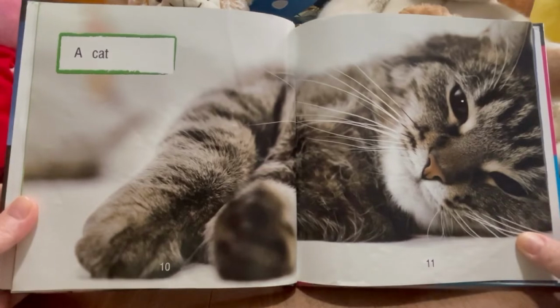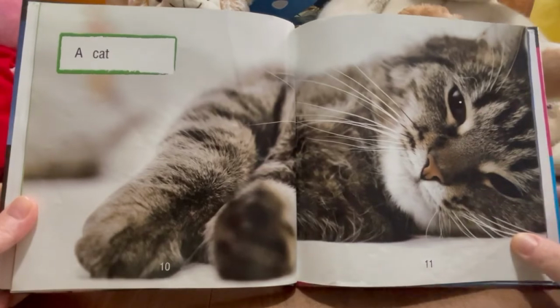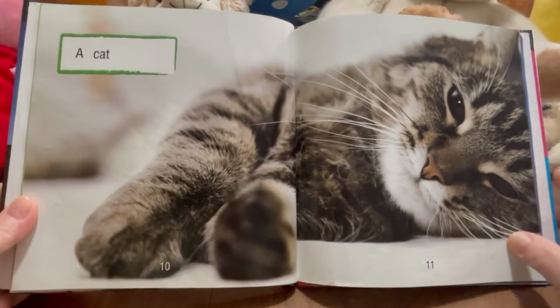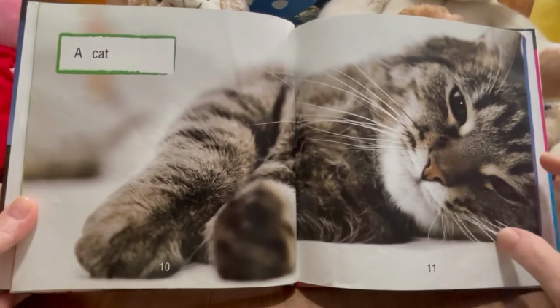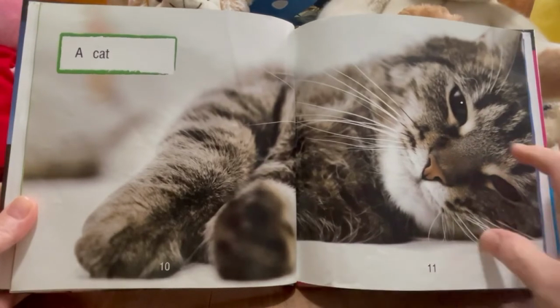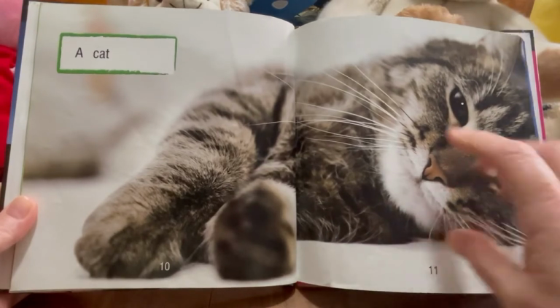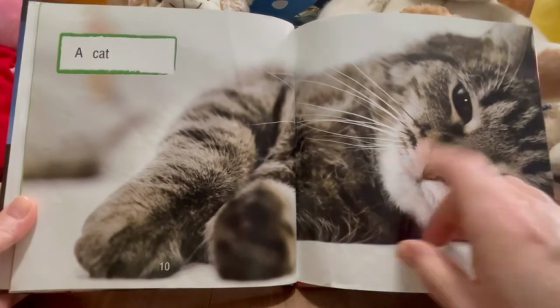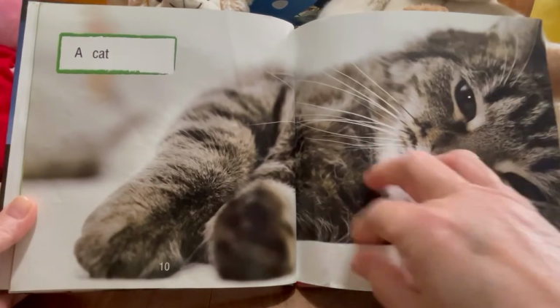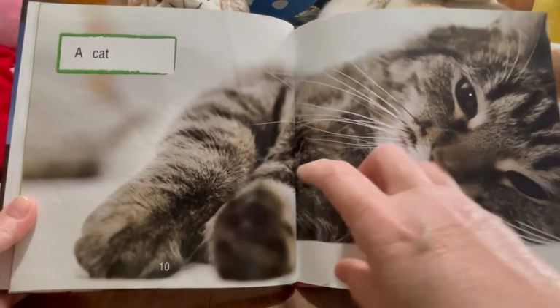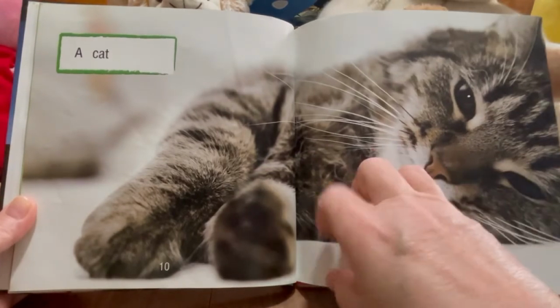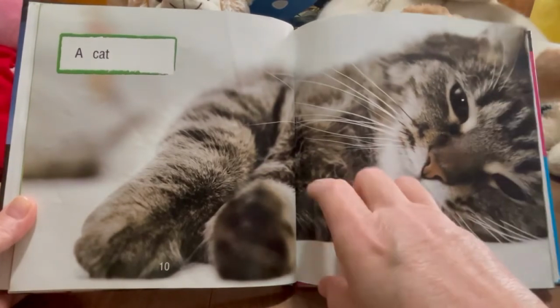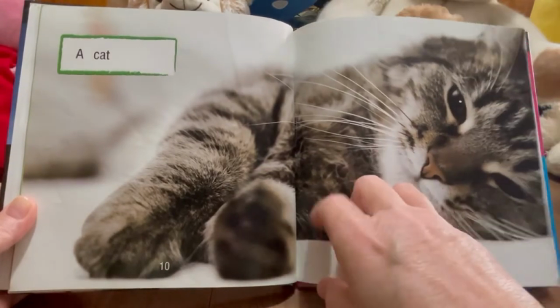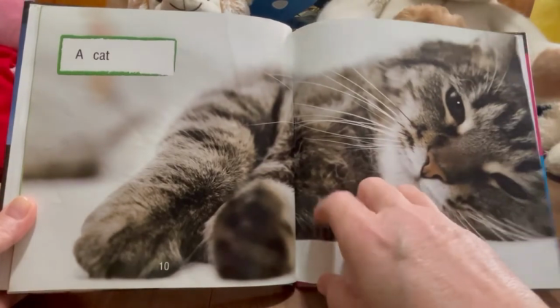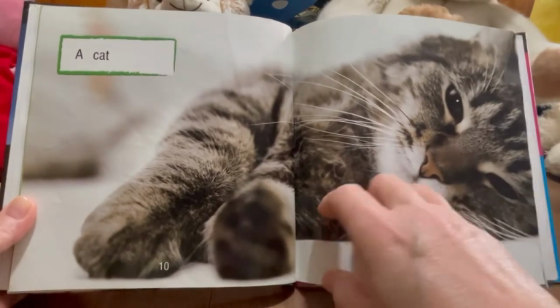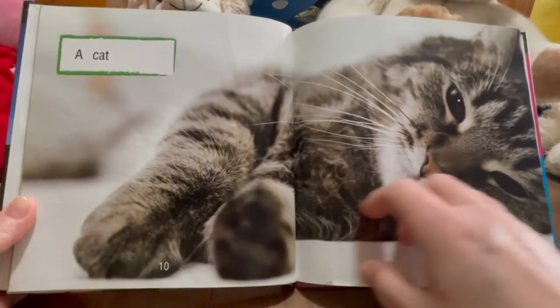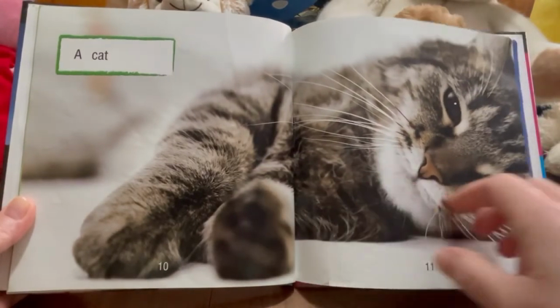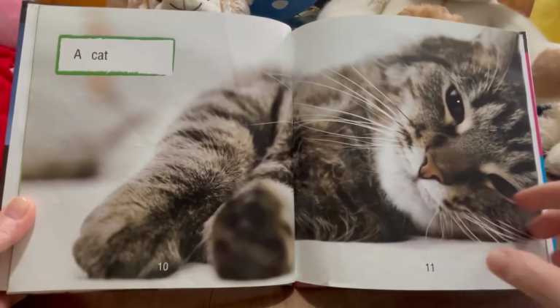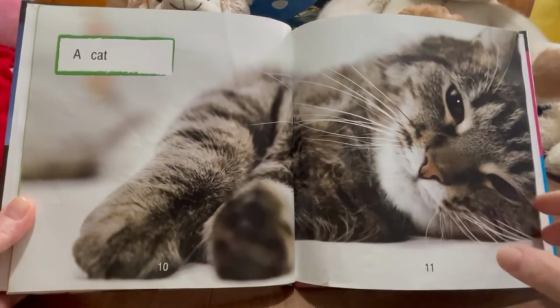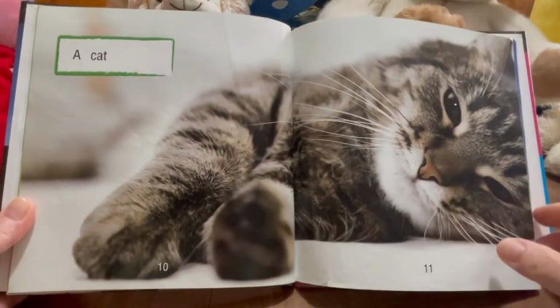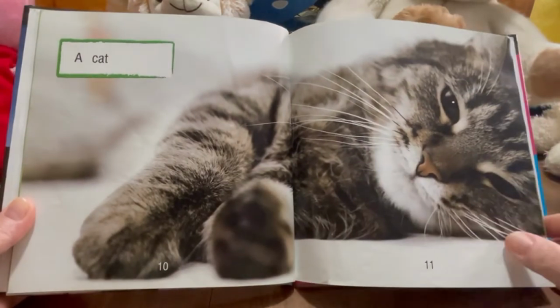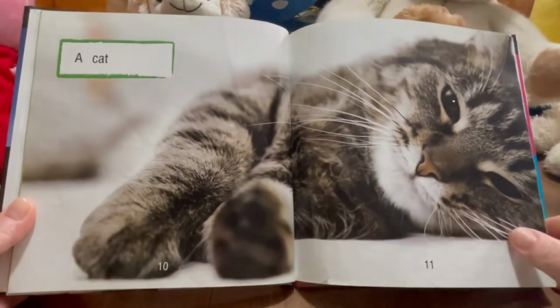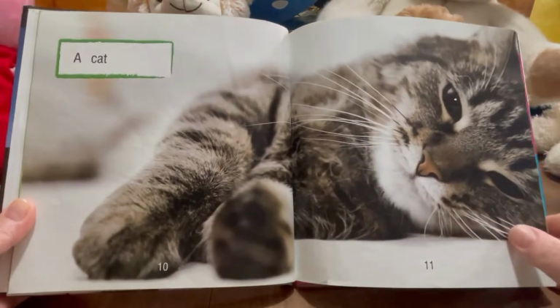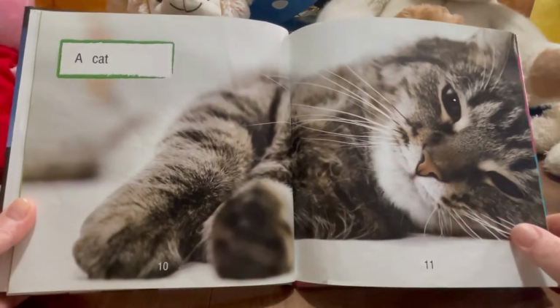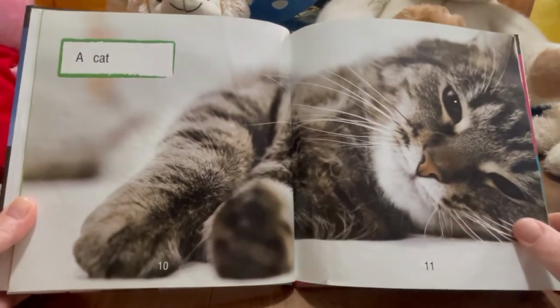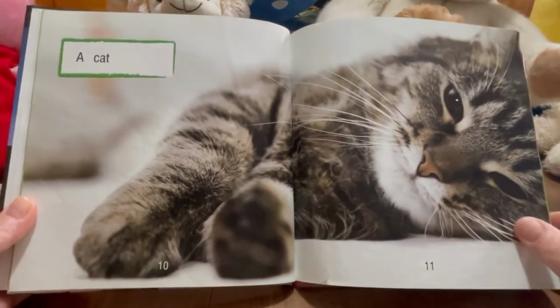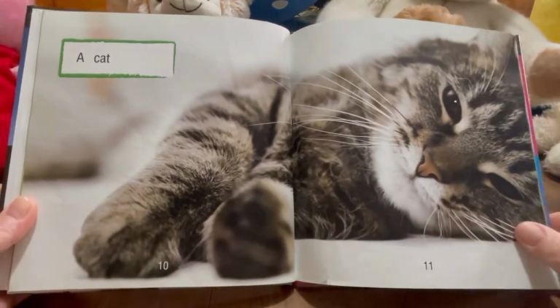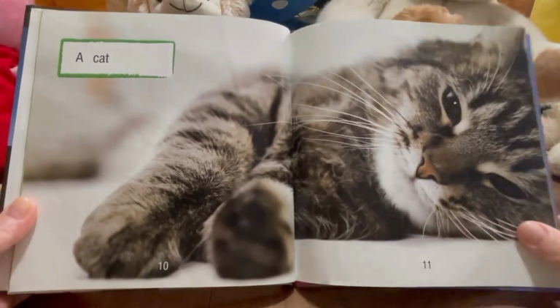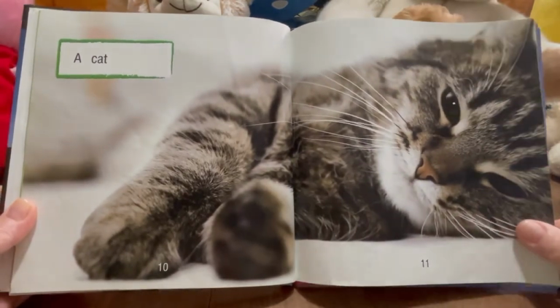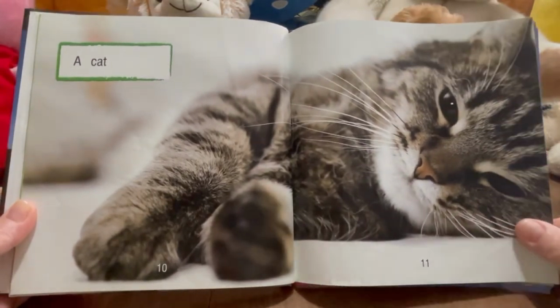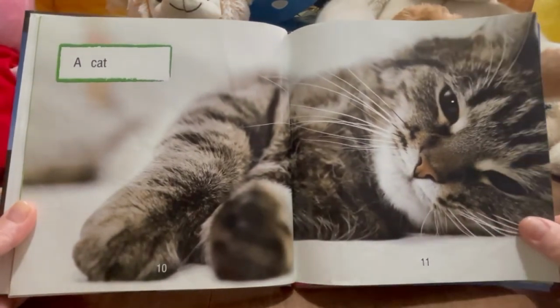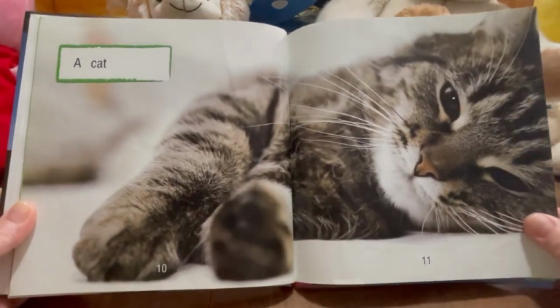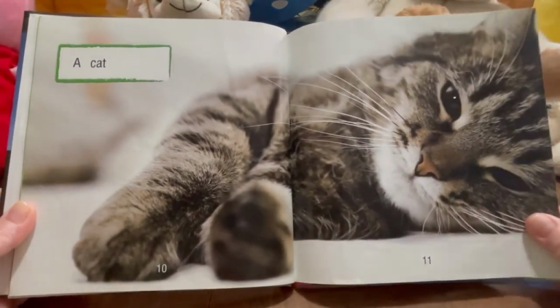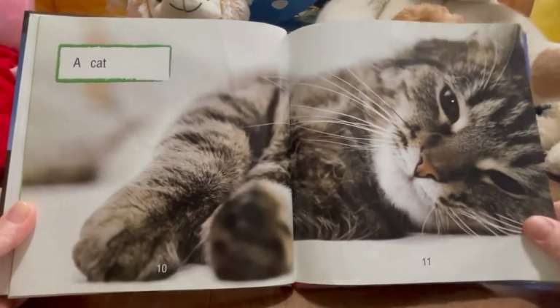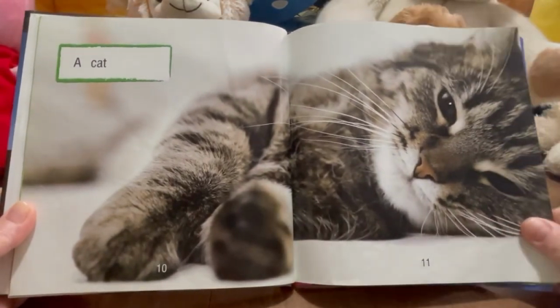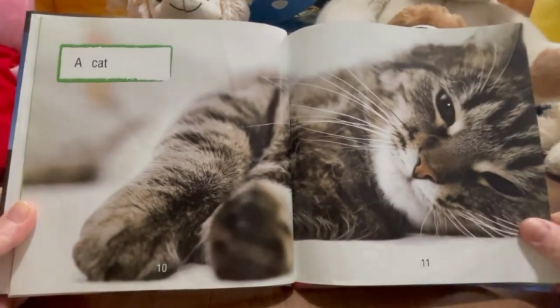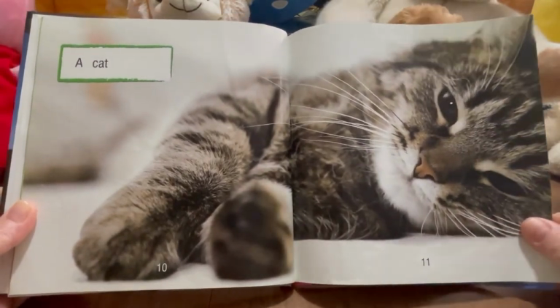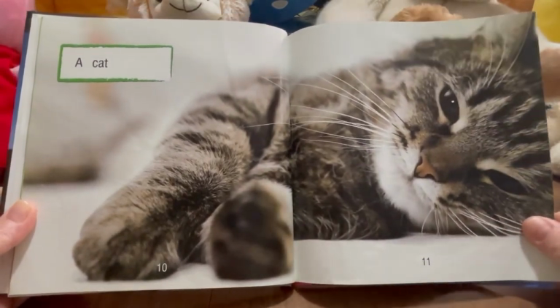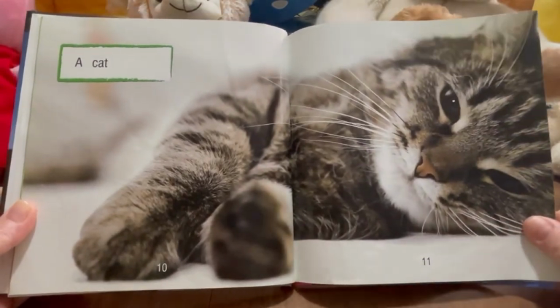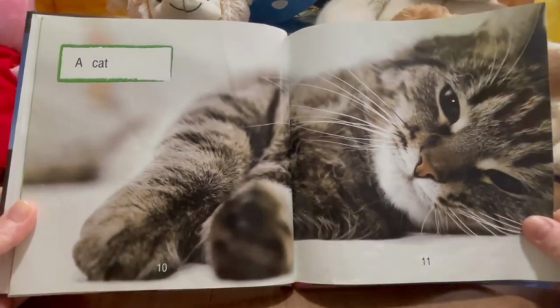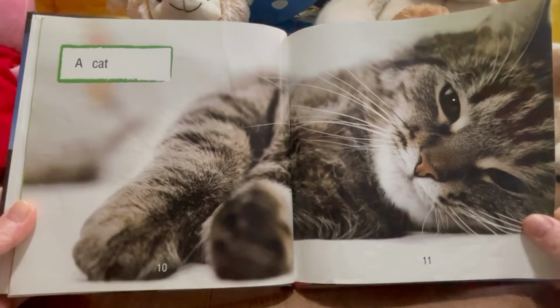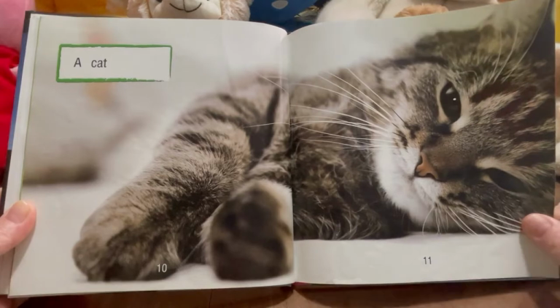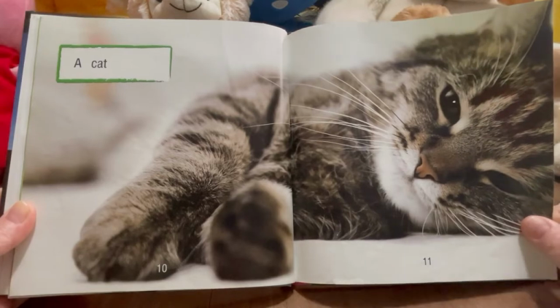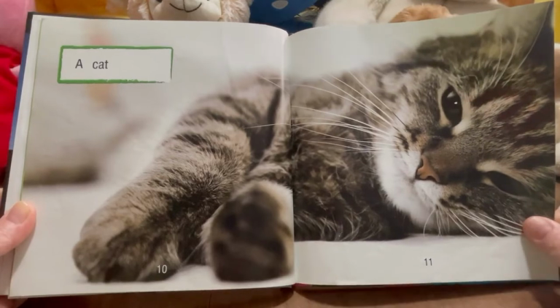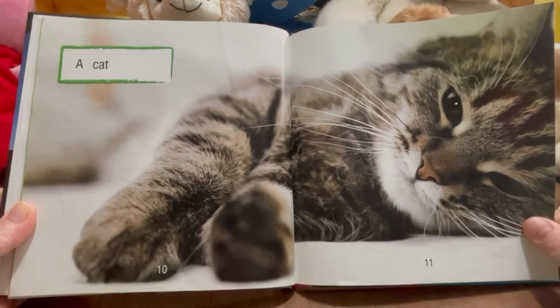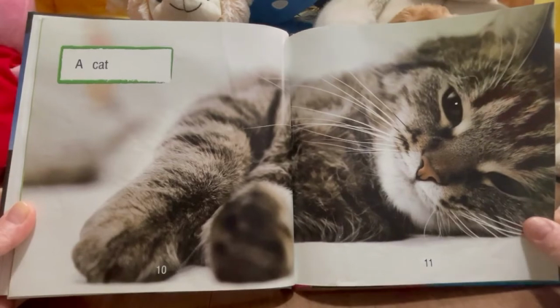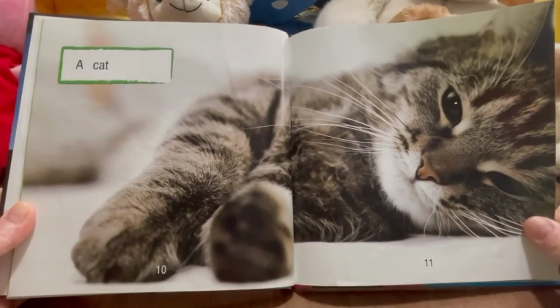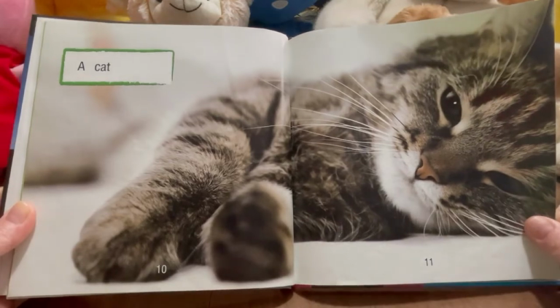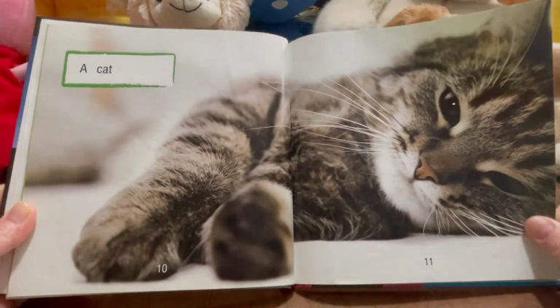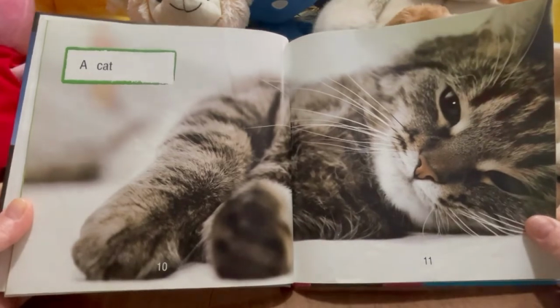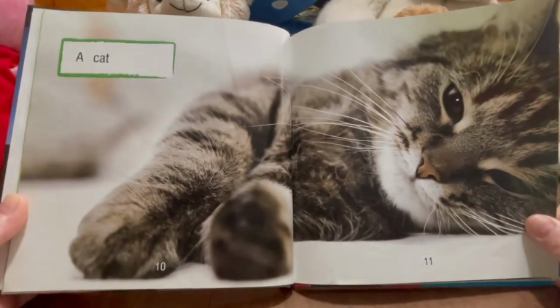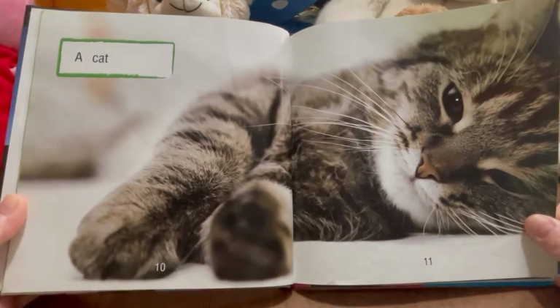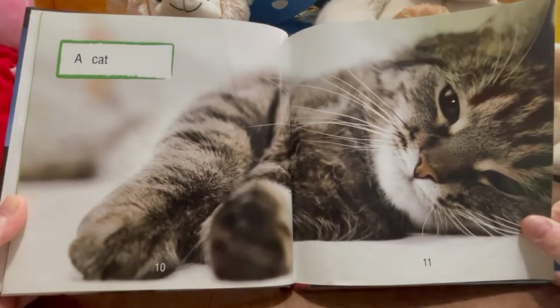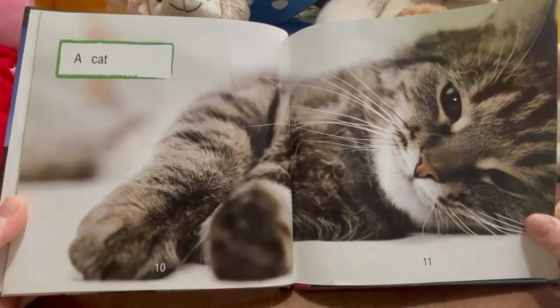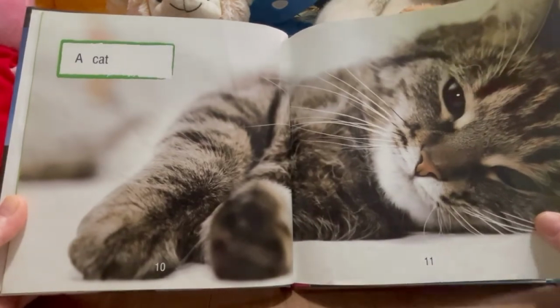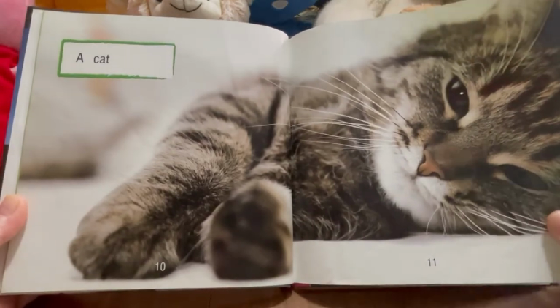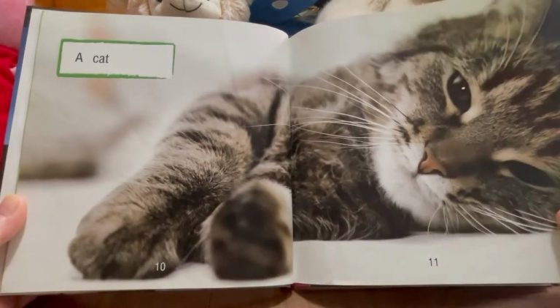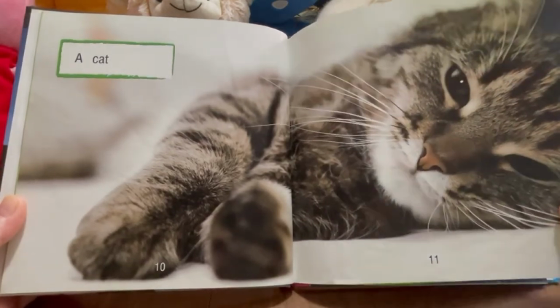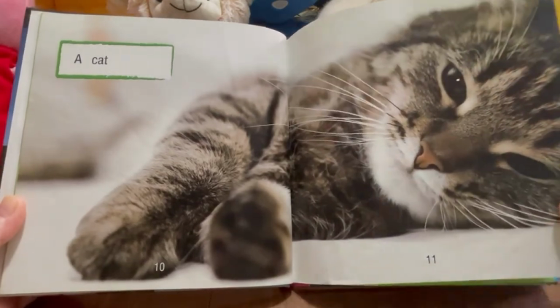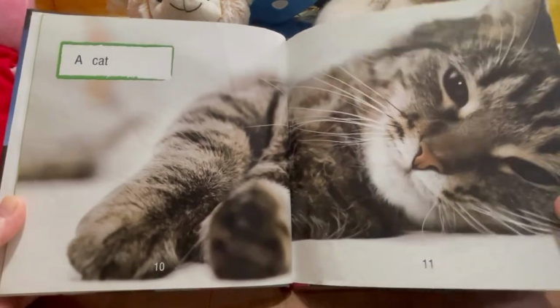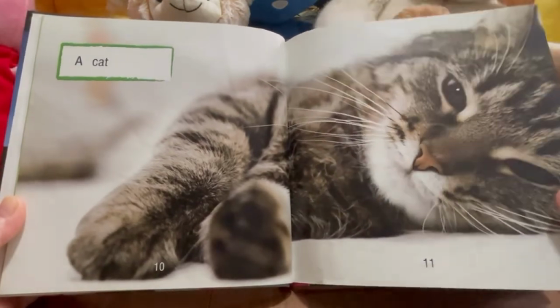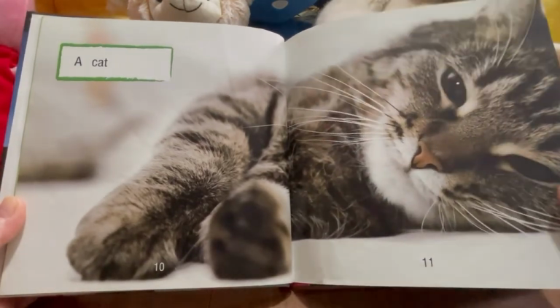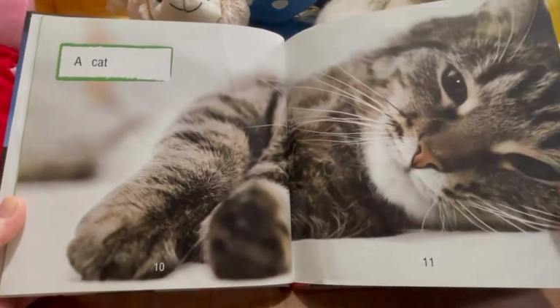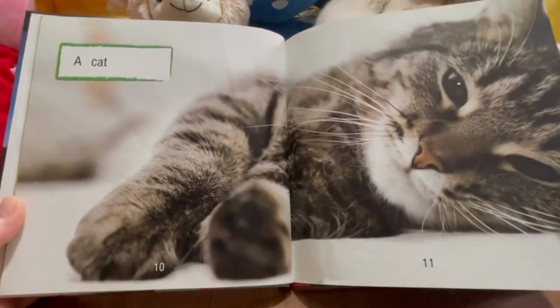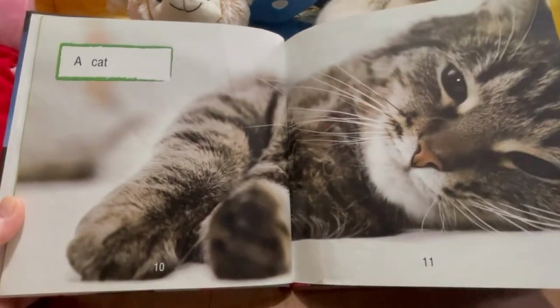I just wanted to squeeze him or her. Look at that. Do you have a cat?